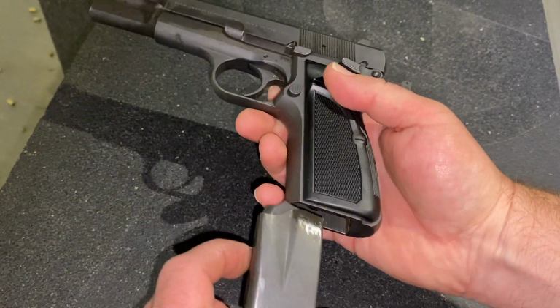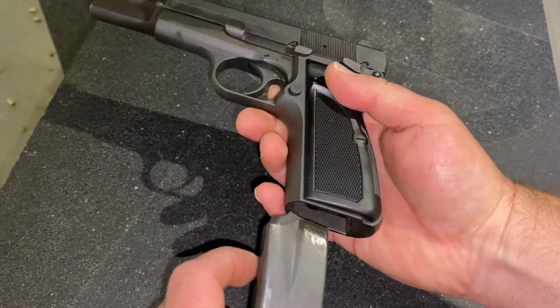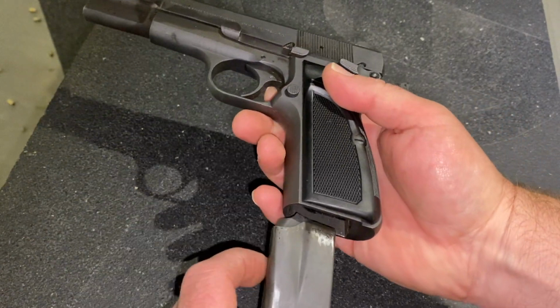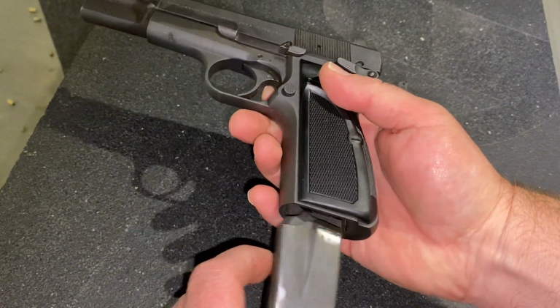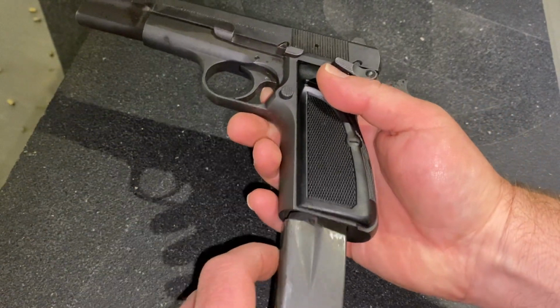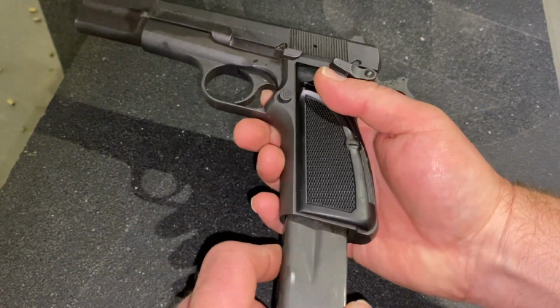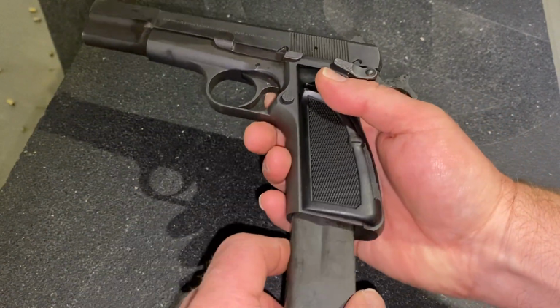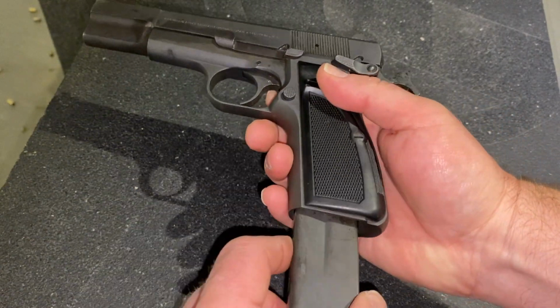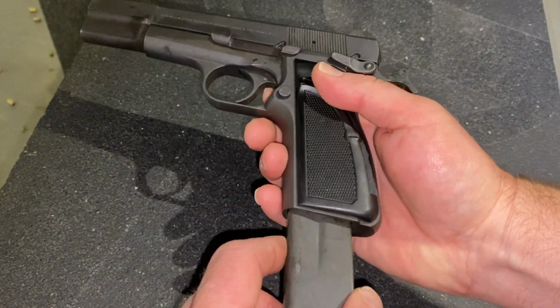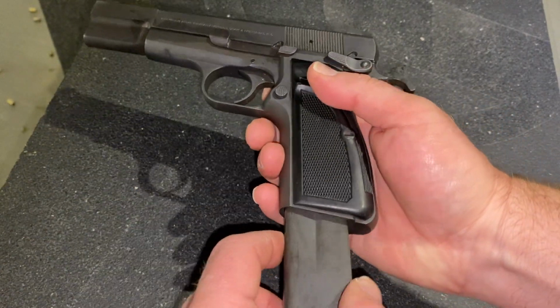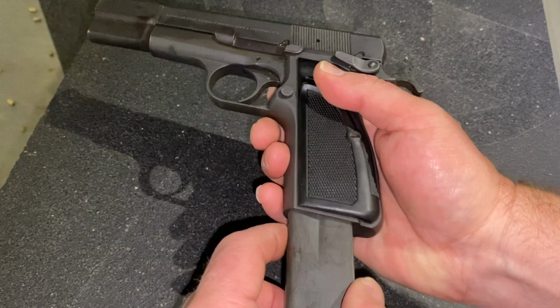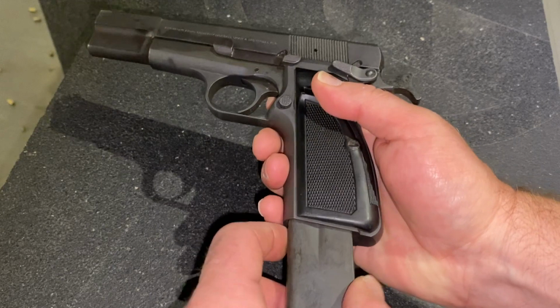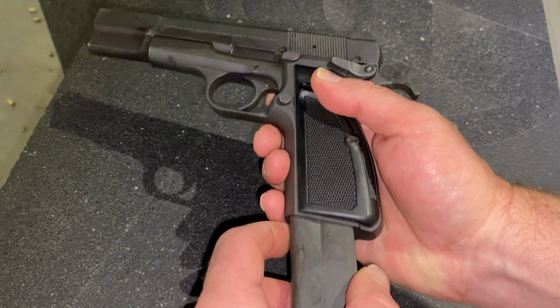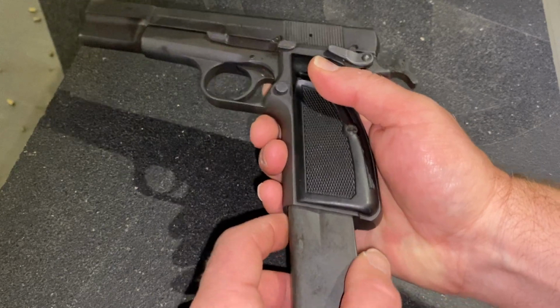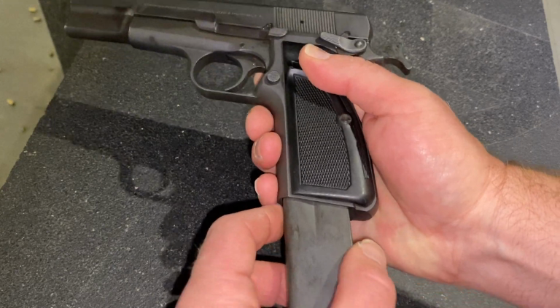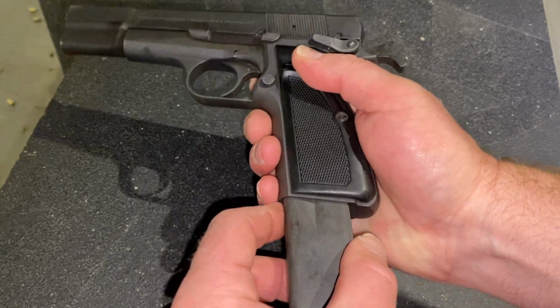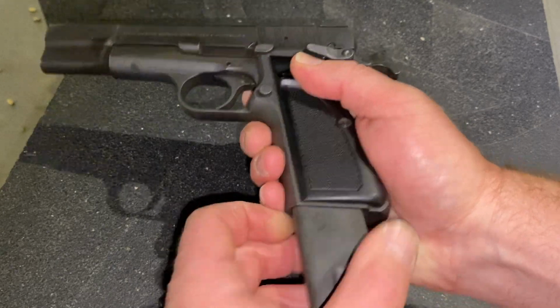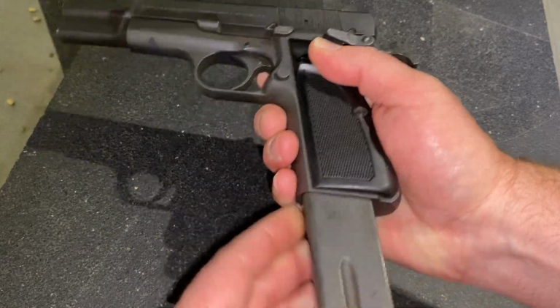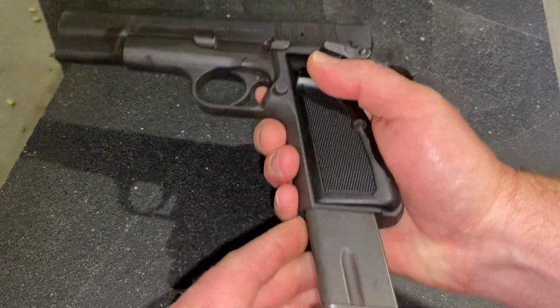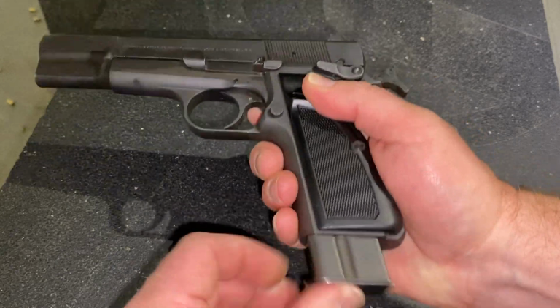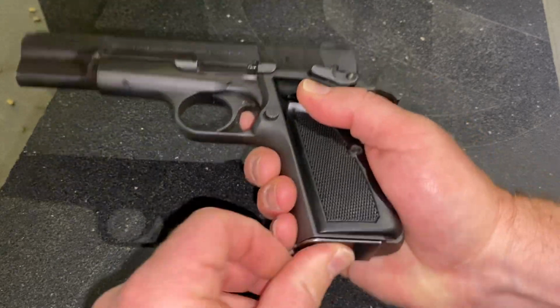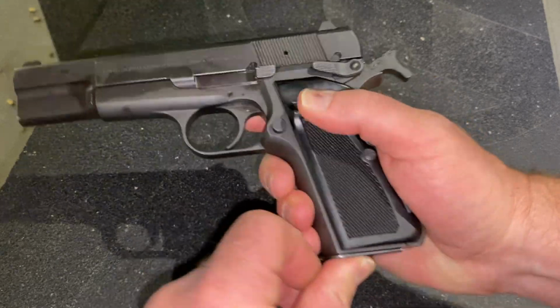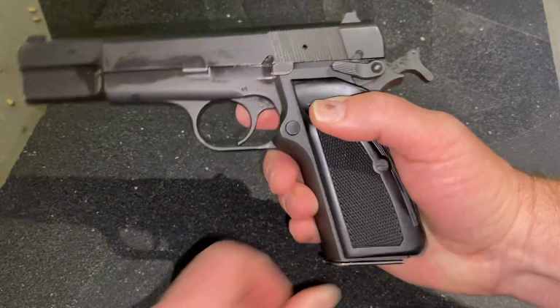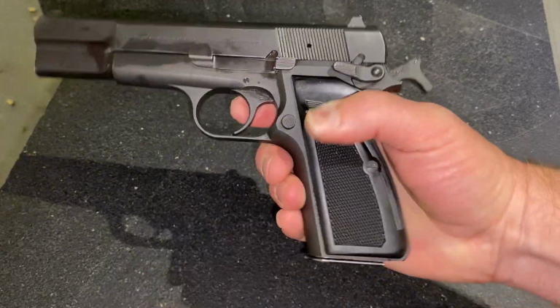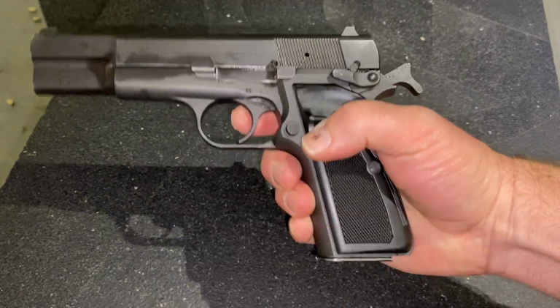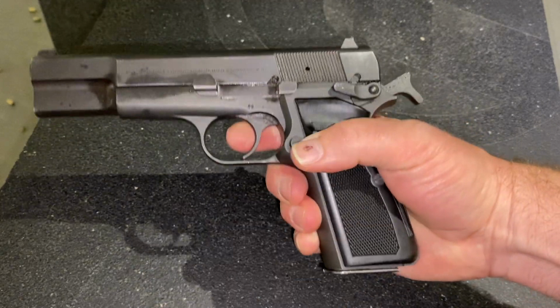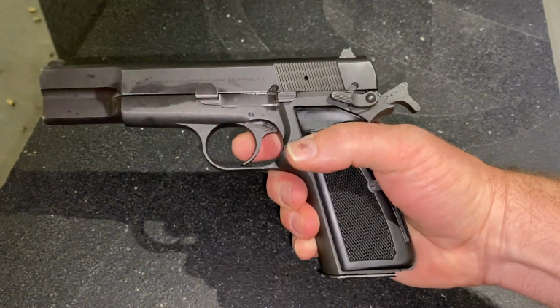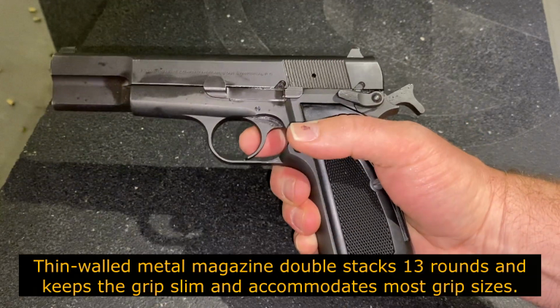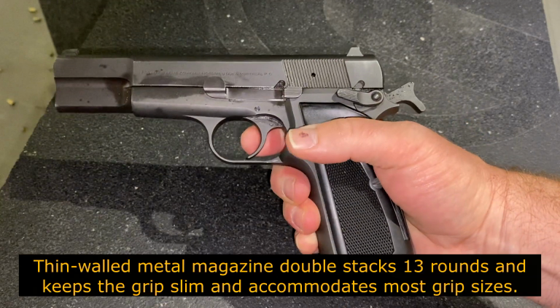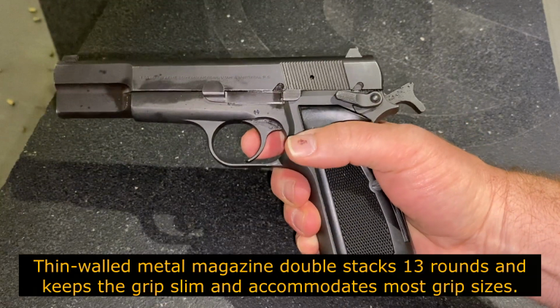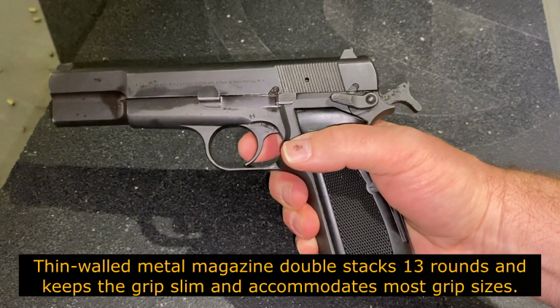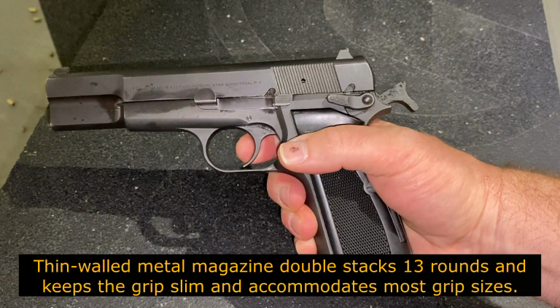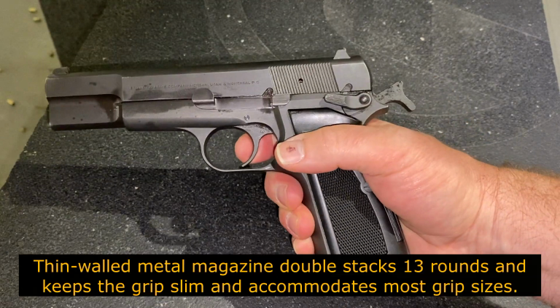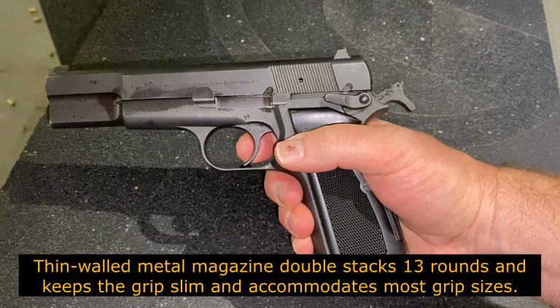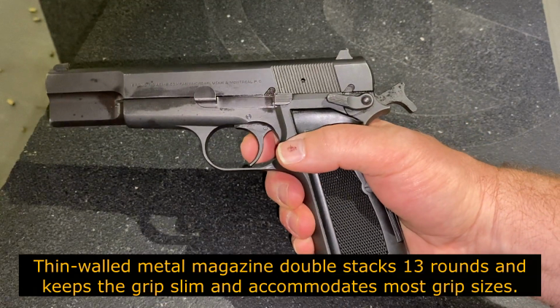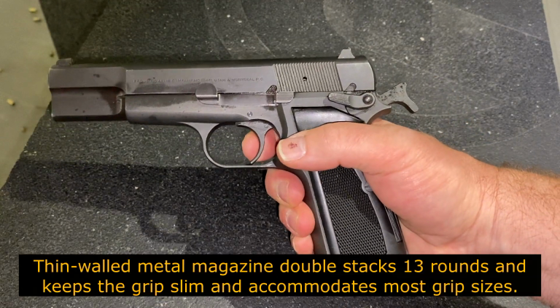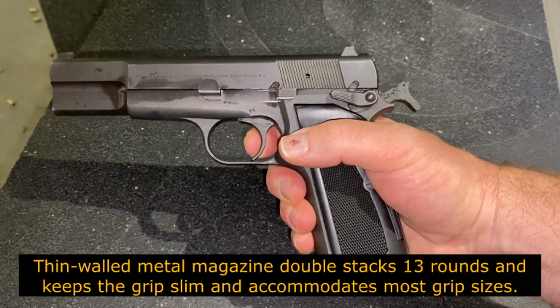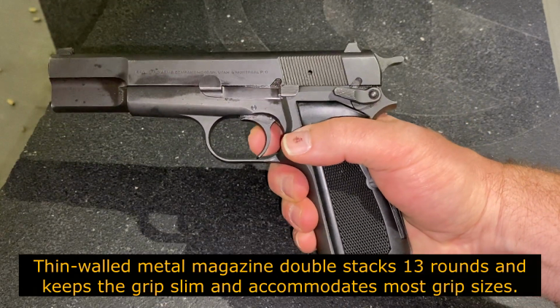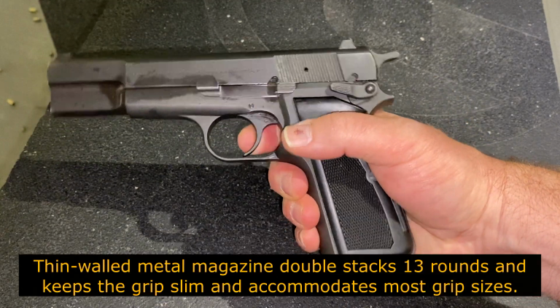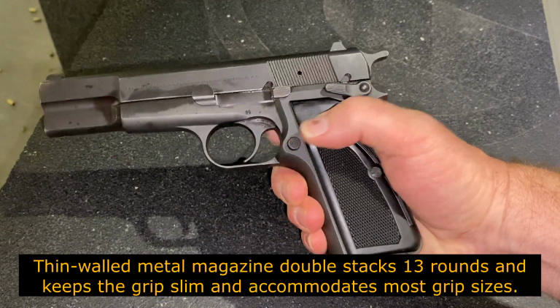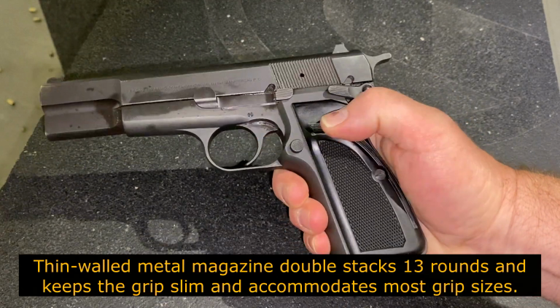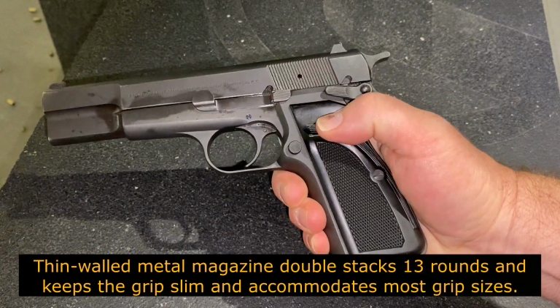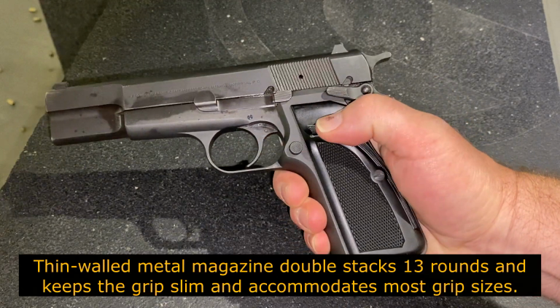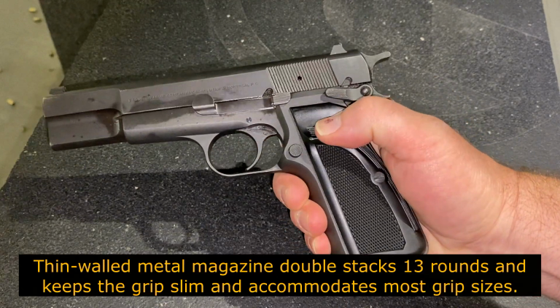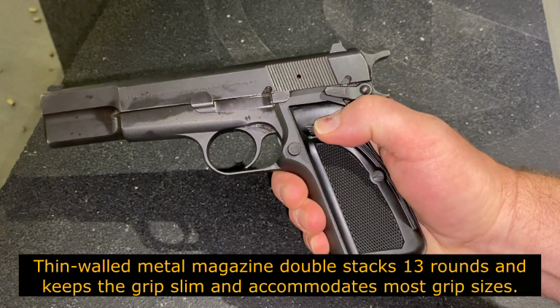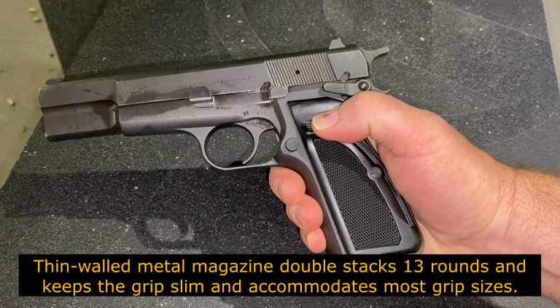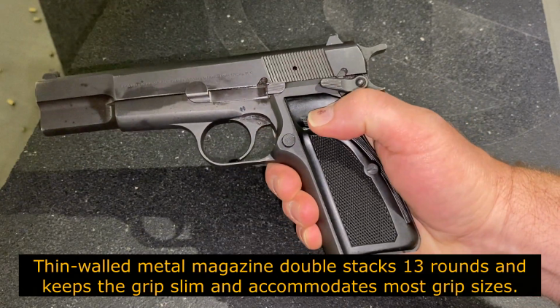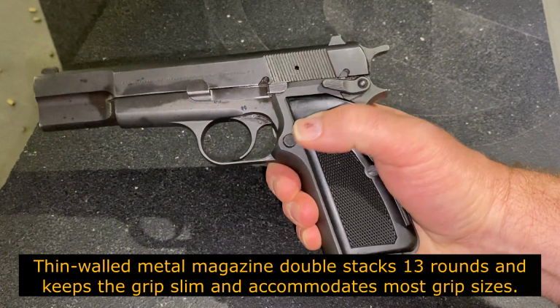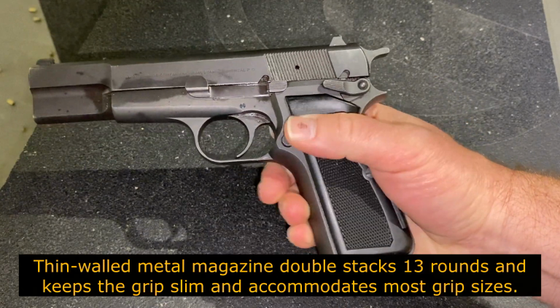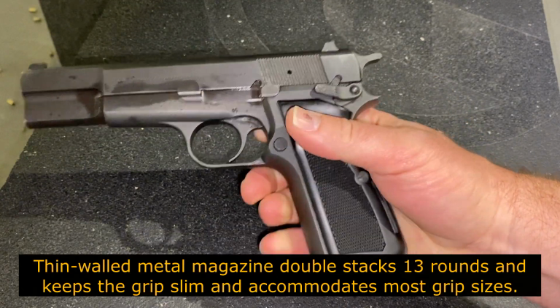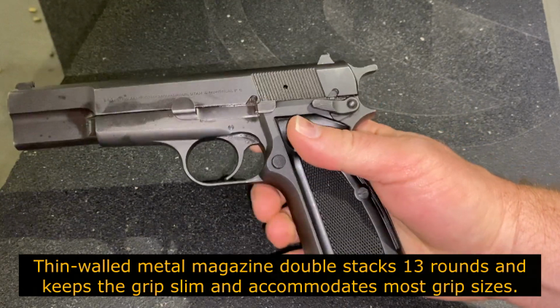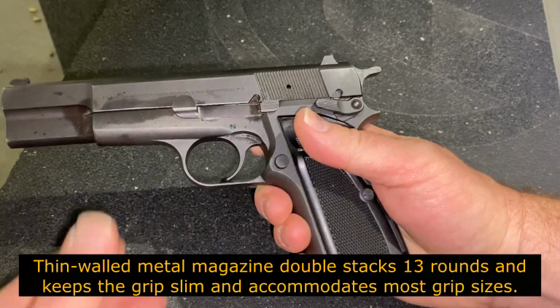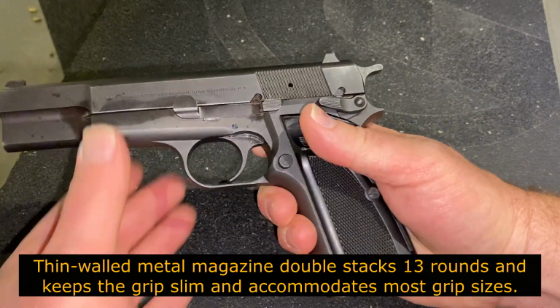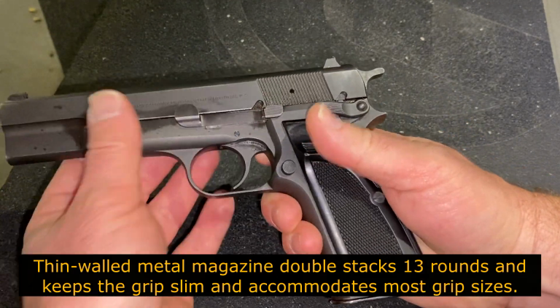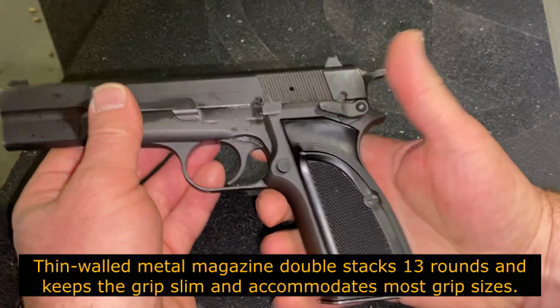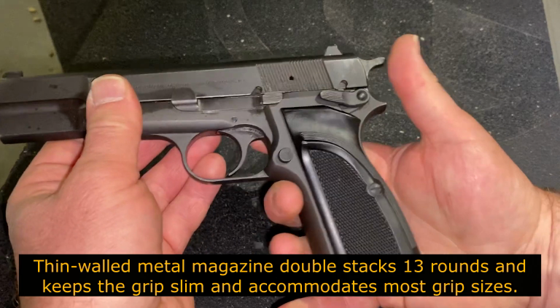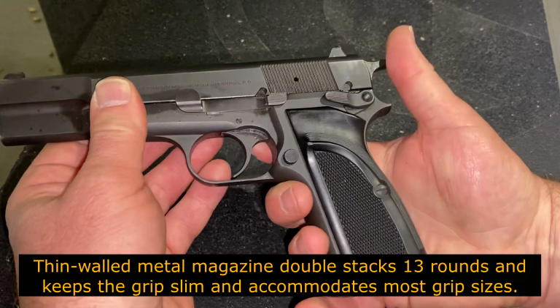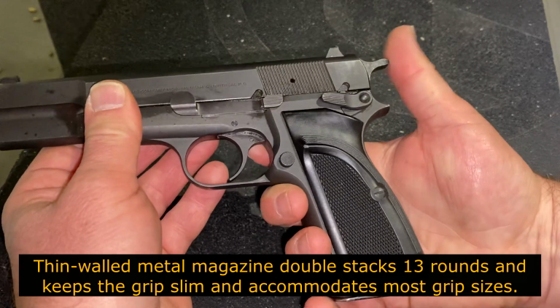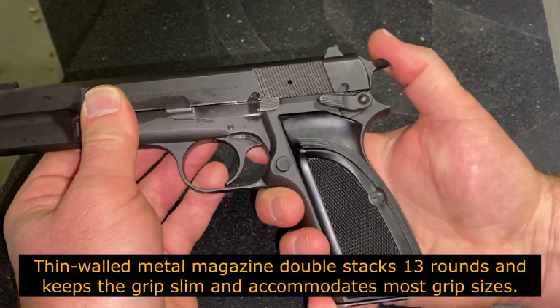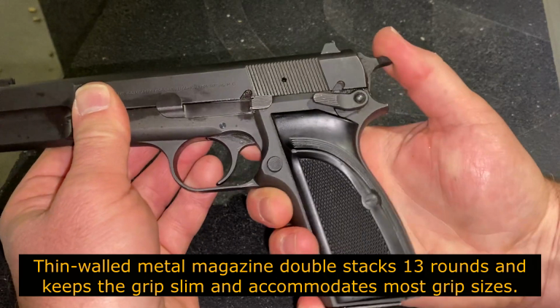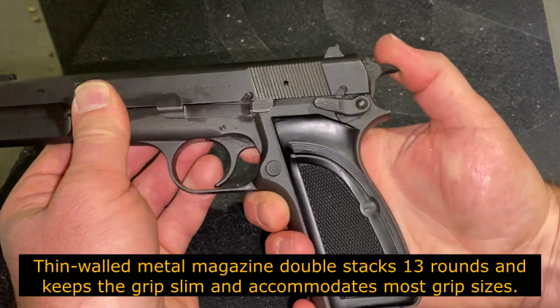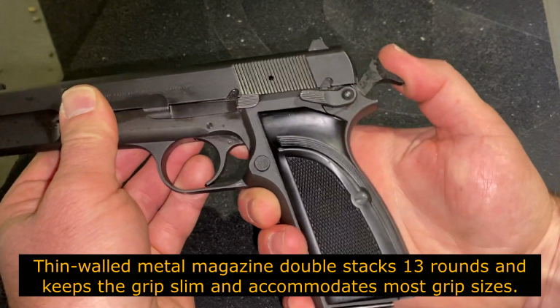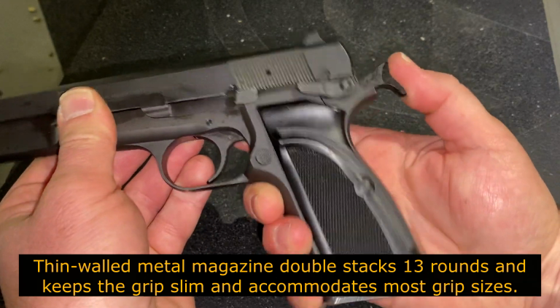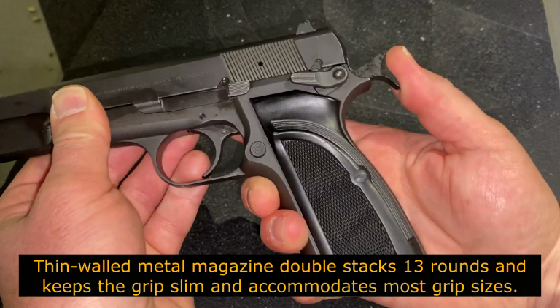Some believe that the assembled-in-Portugal models are a little inferior. I personally own a full Belgian one, and I shot these side by side — I could not tell a difference.